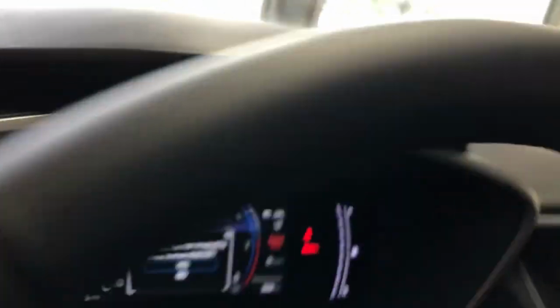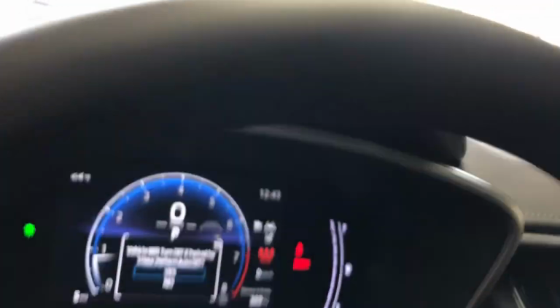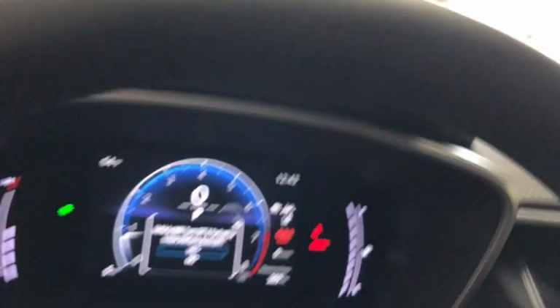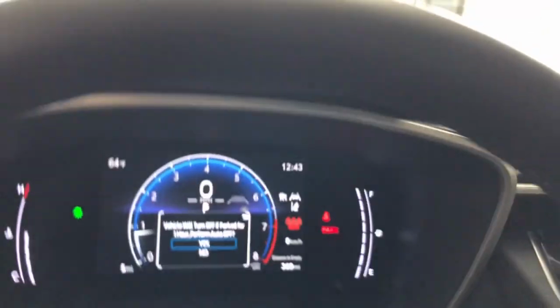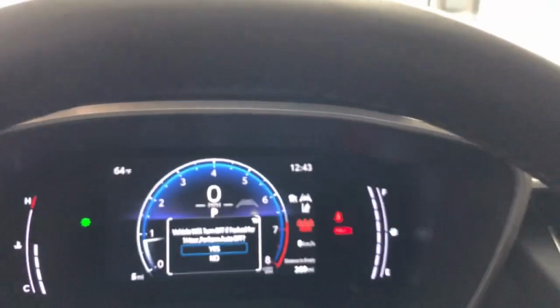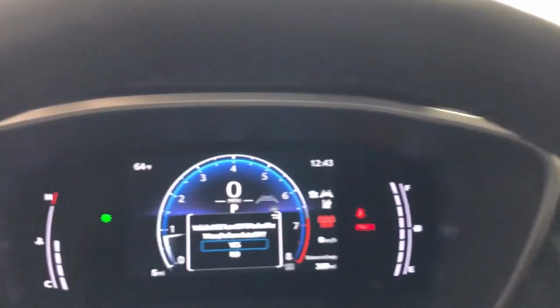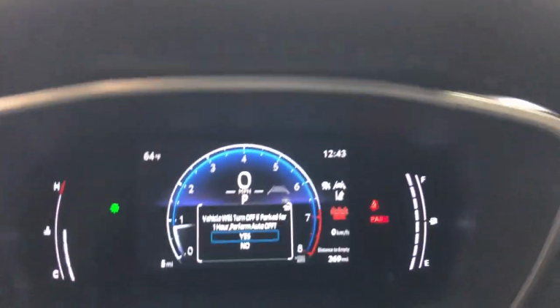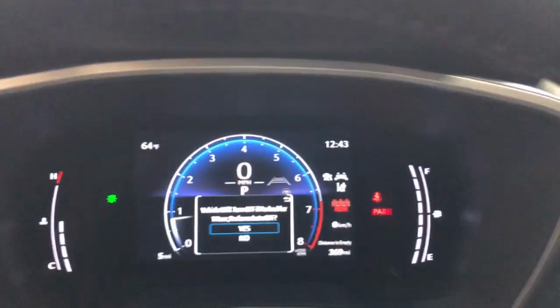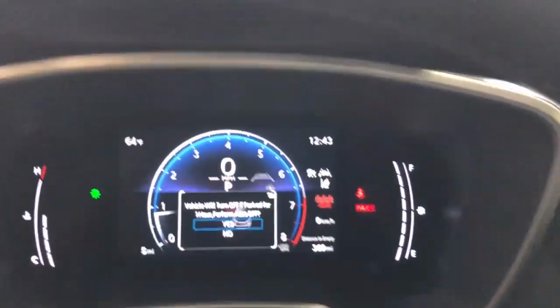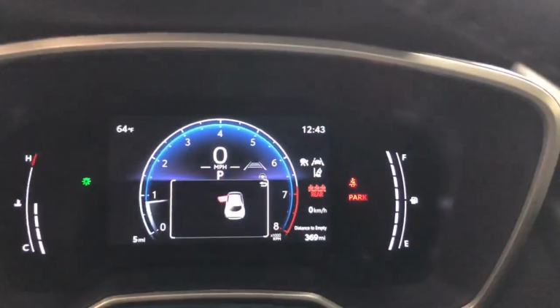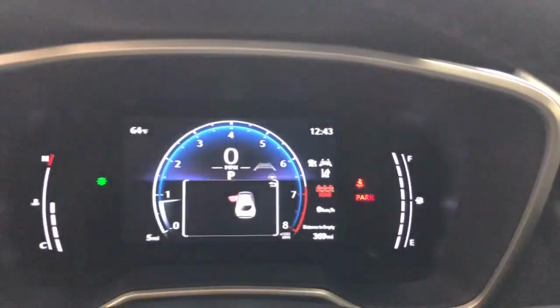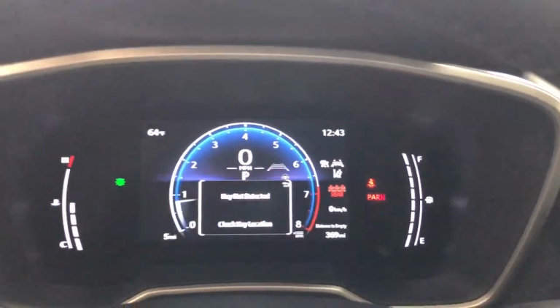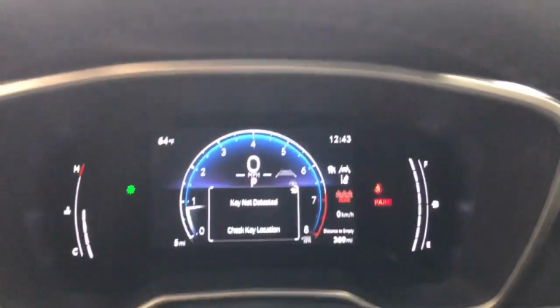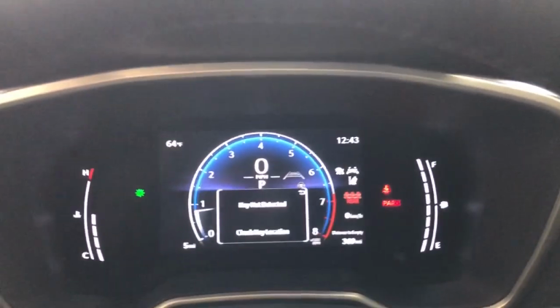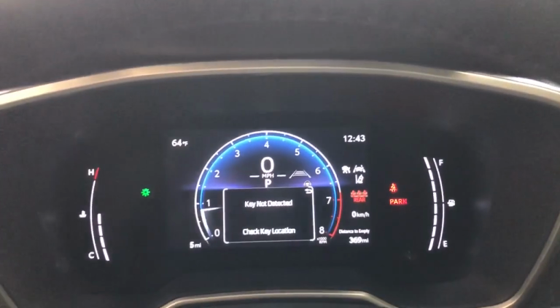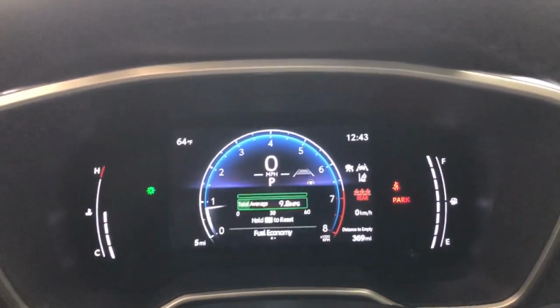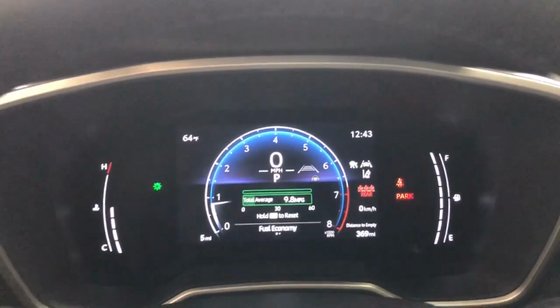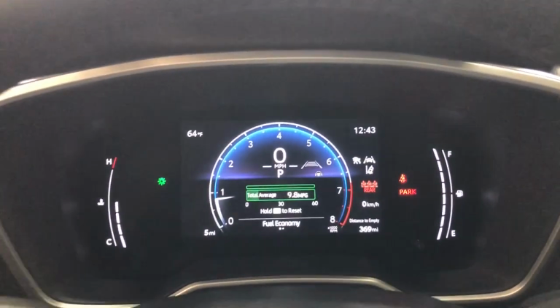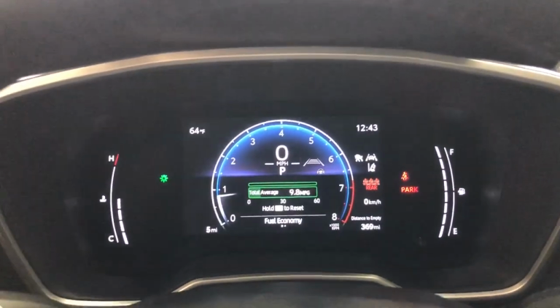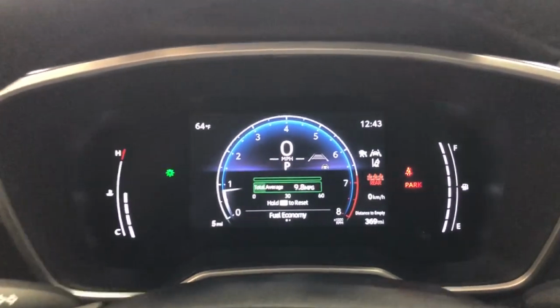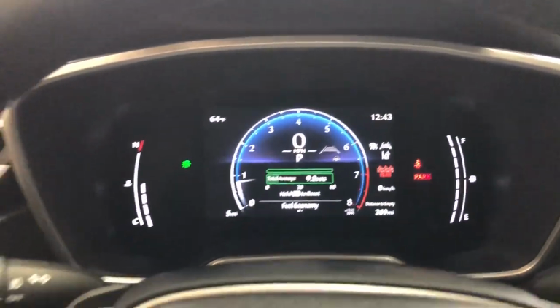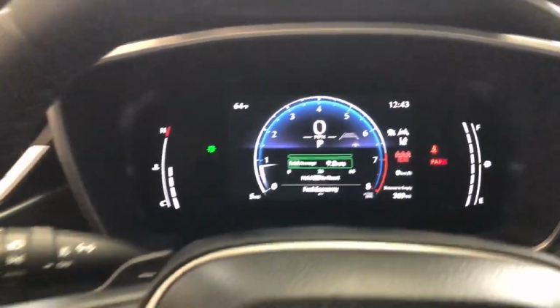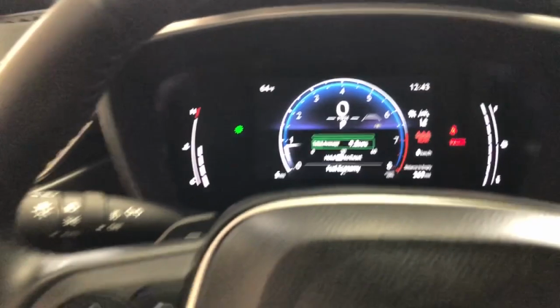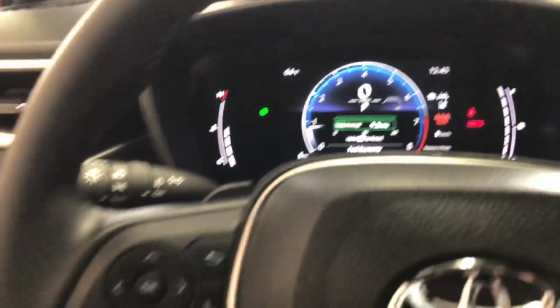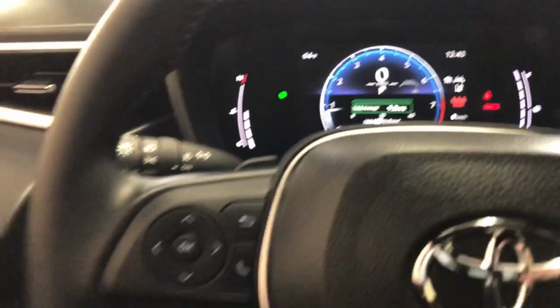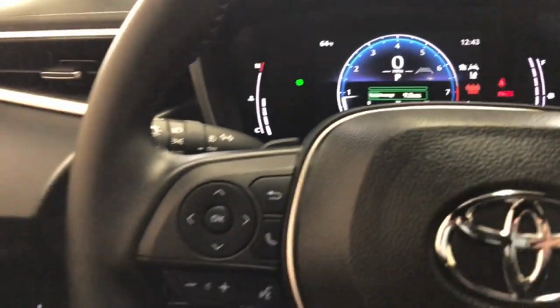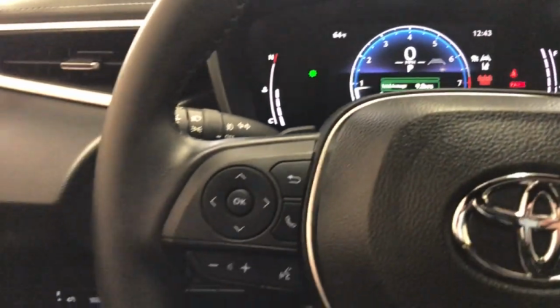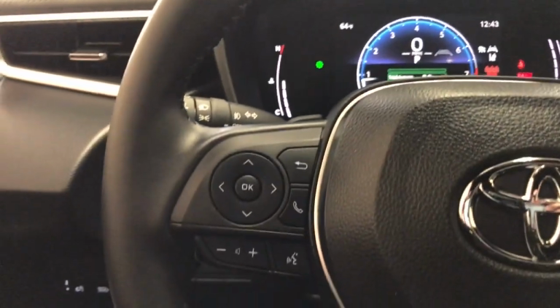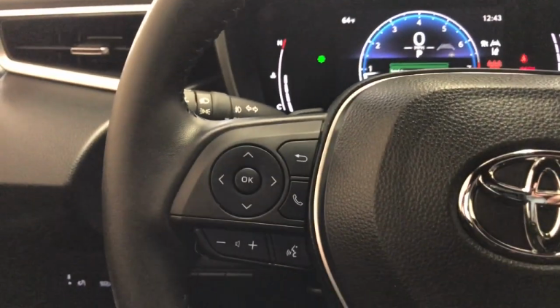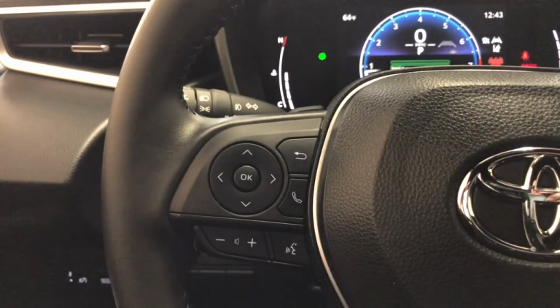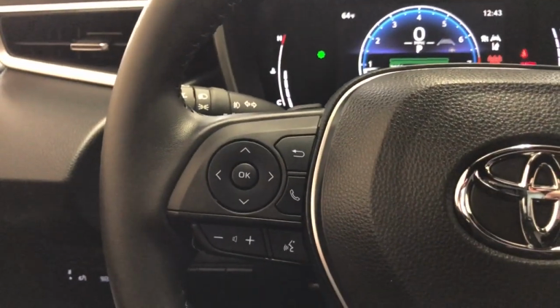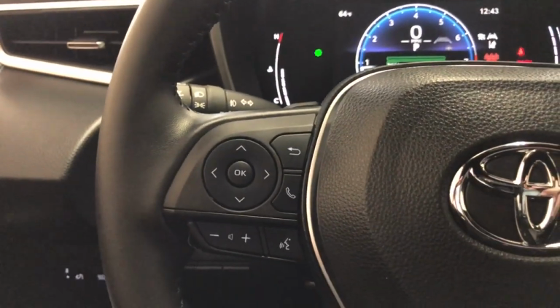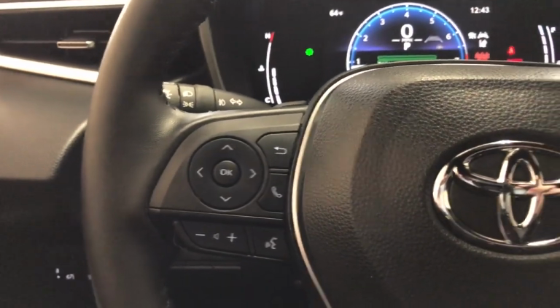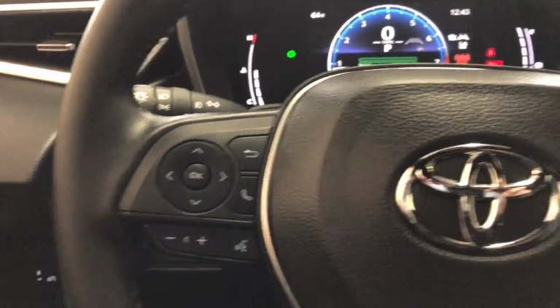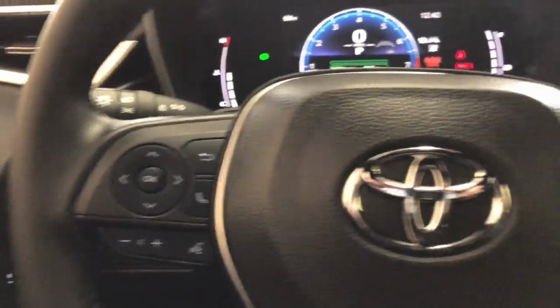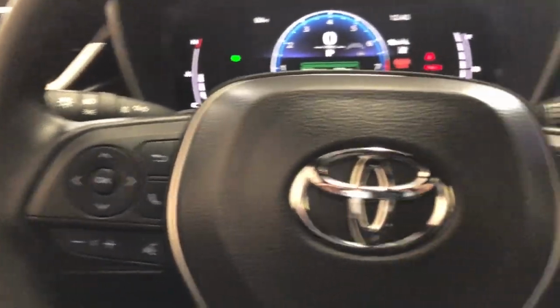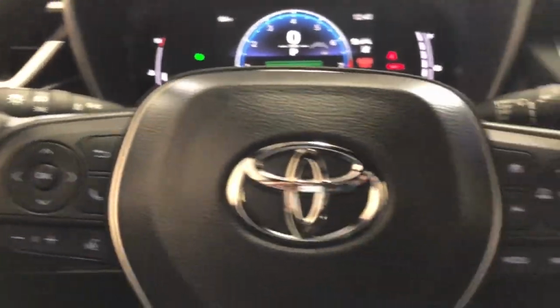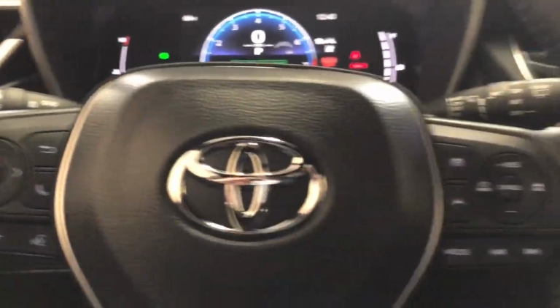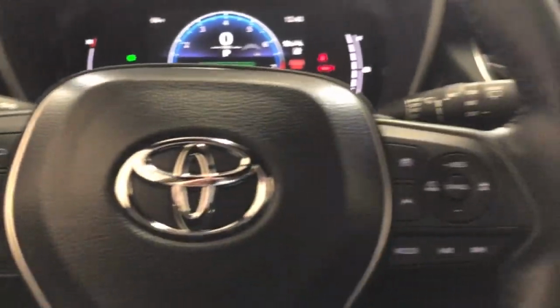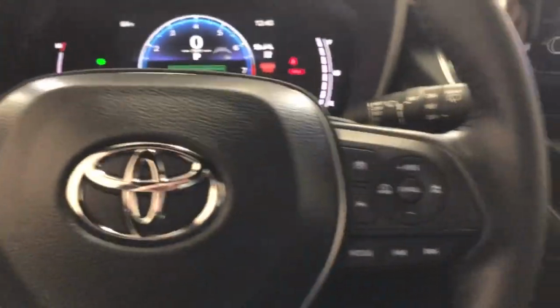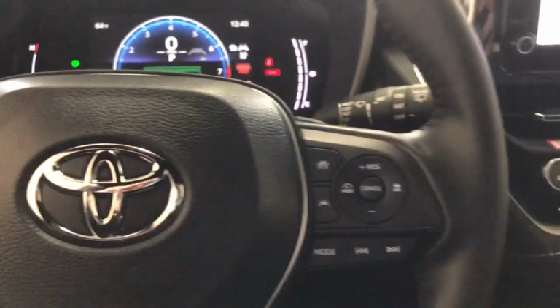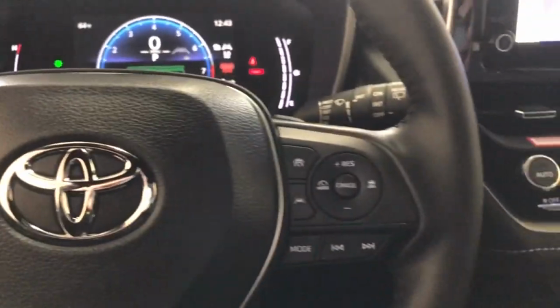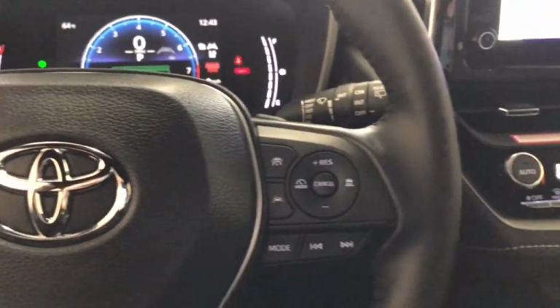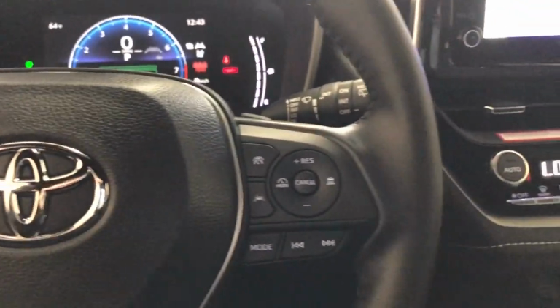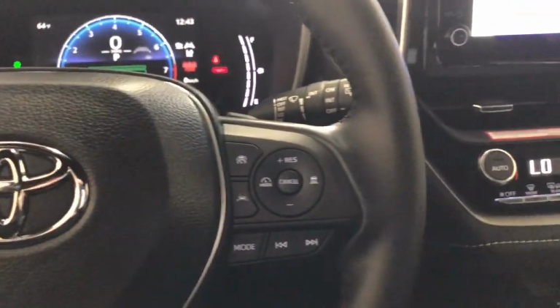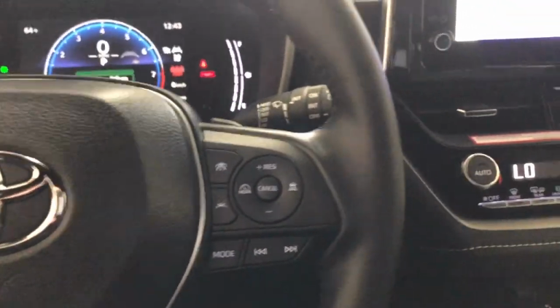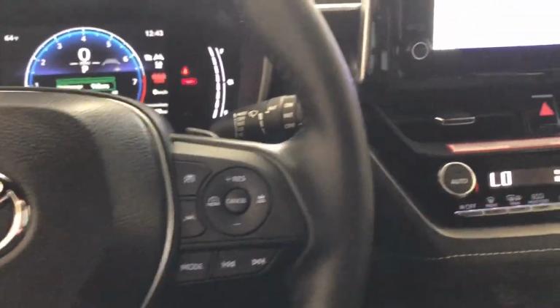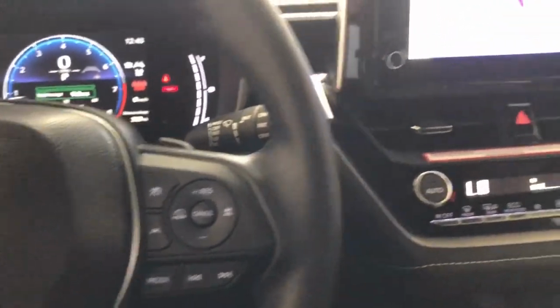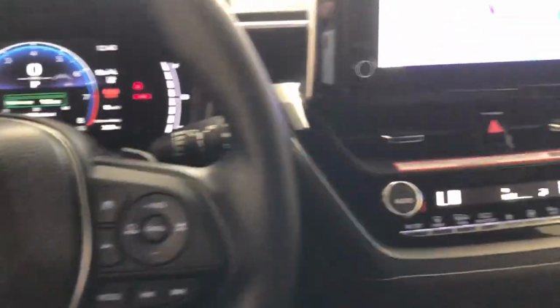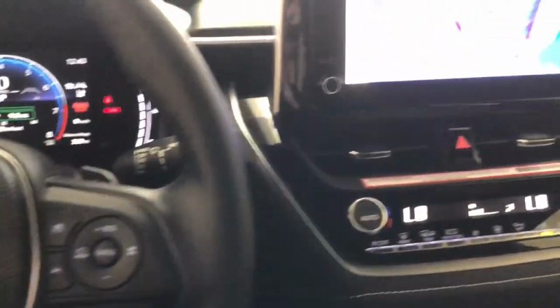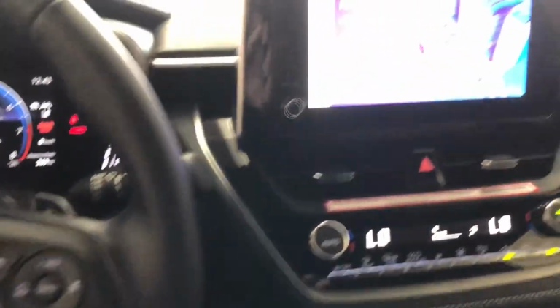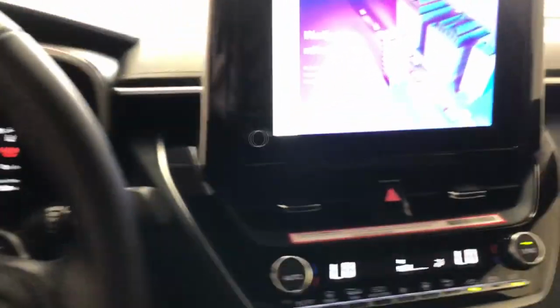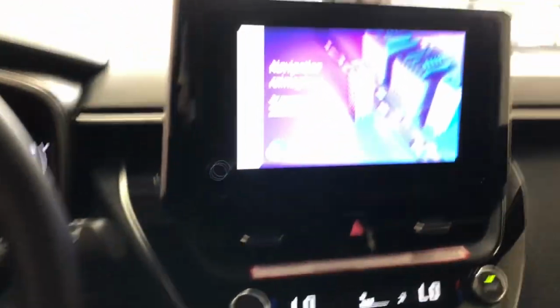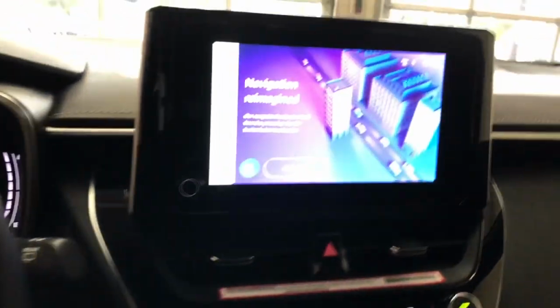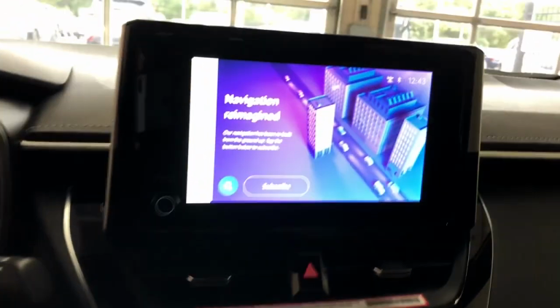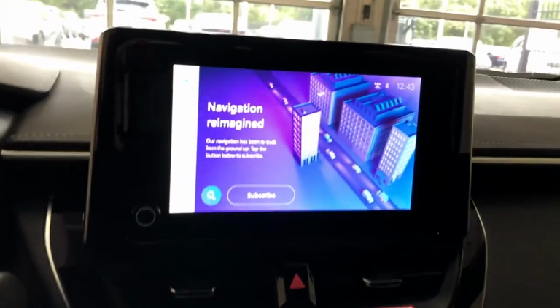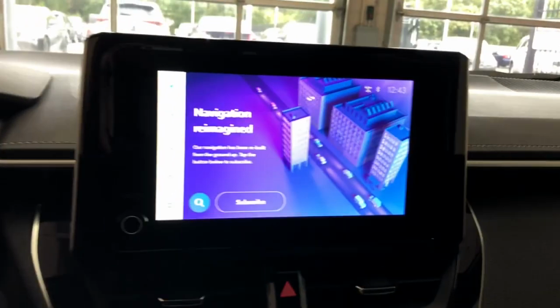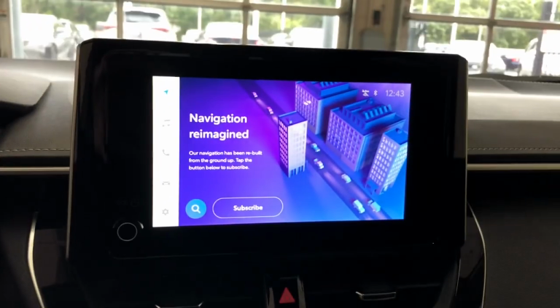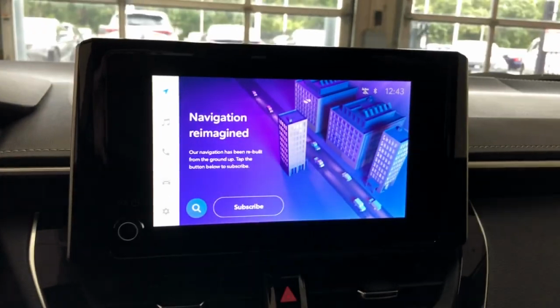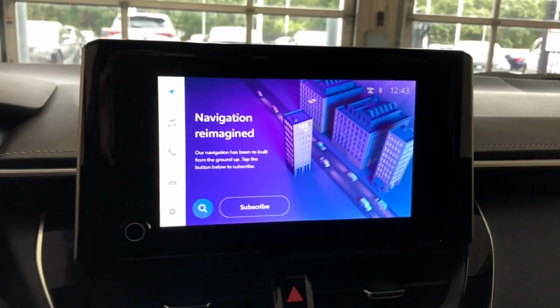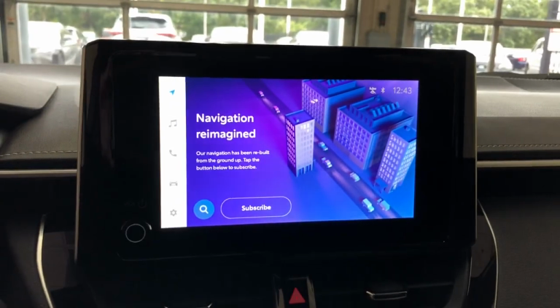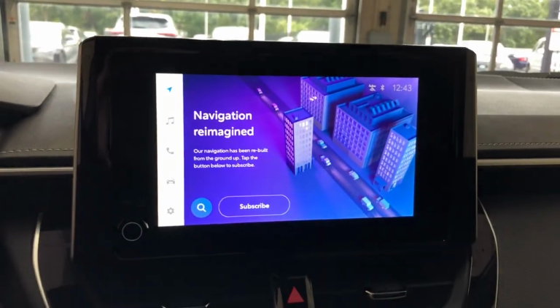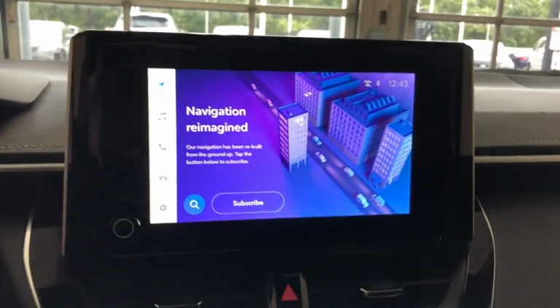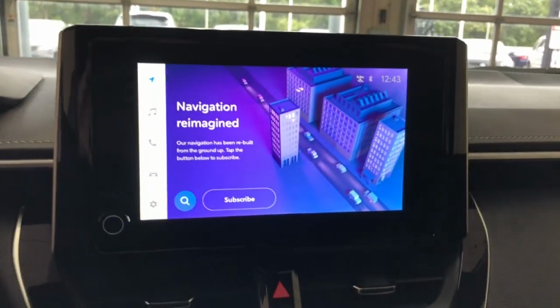What's more, its advanced connectivity, multimedia tech, and safety features combine to give you an outstanding driving experience.